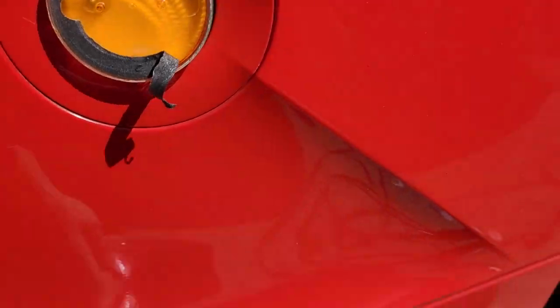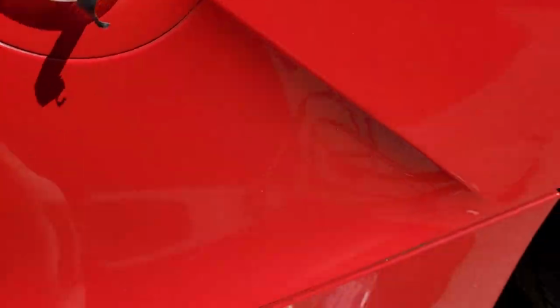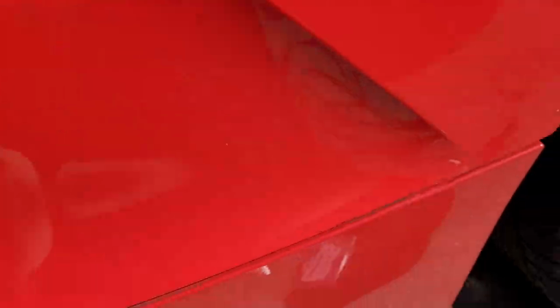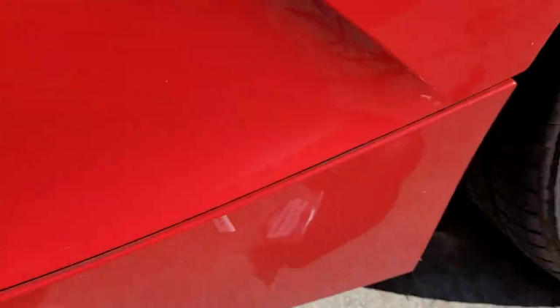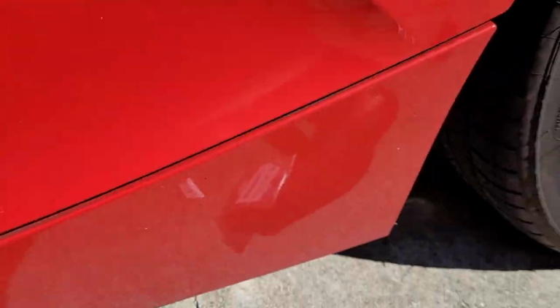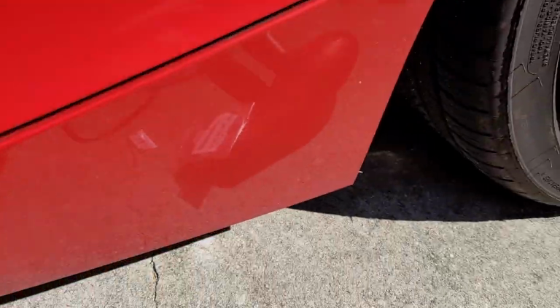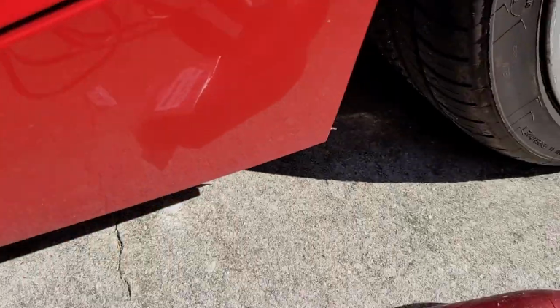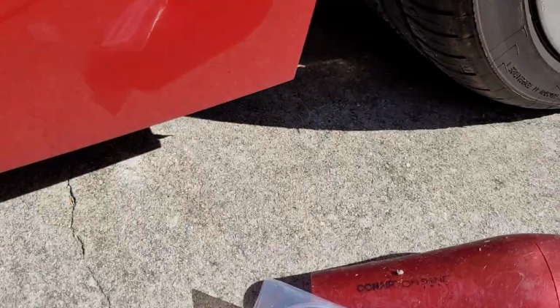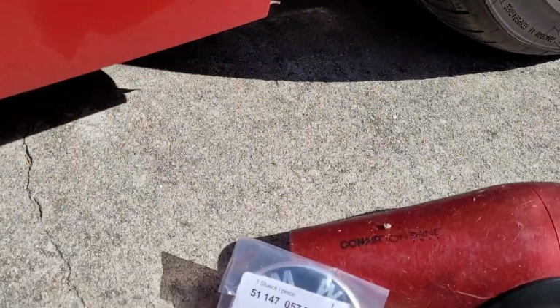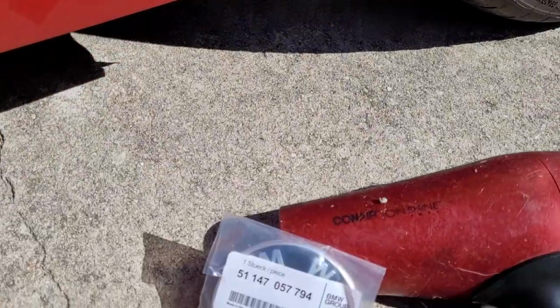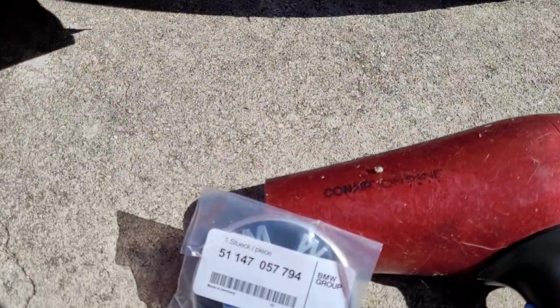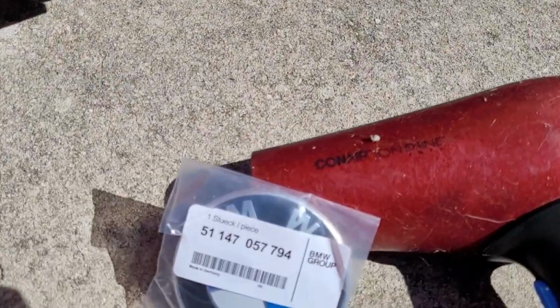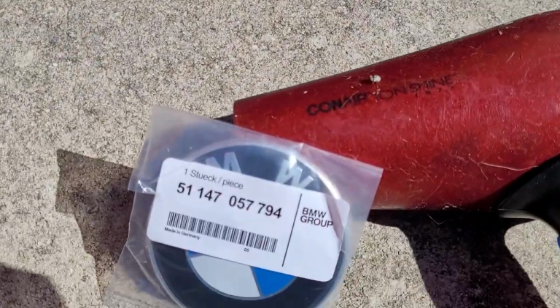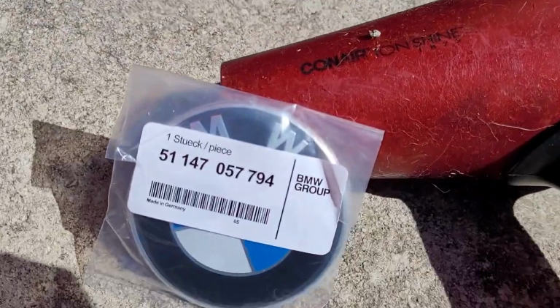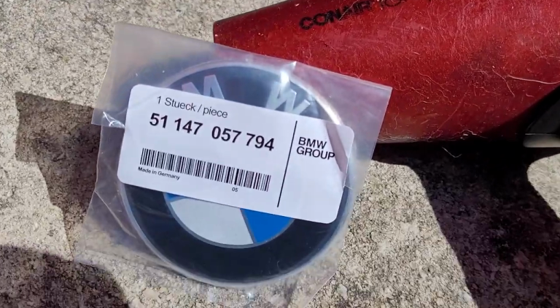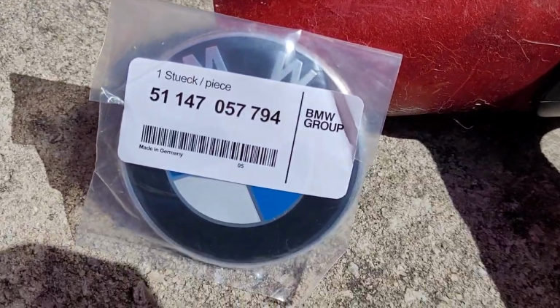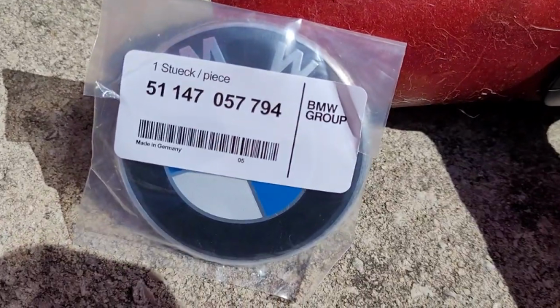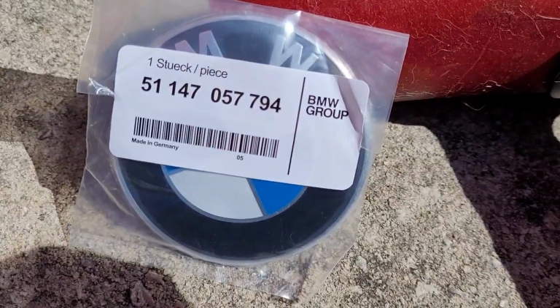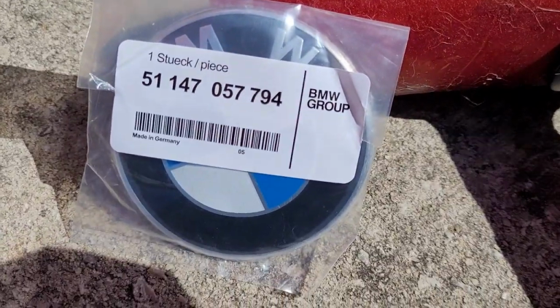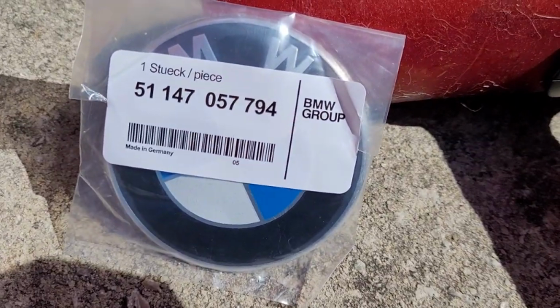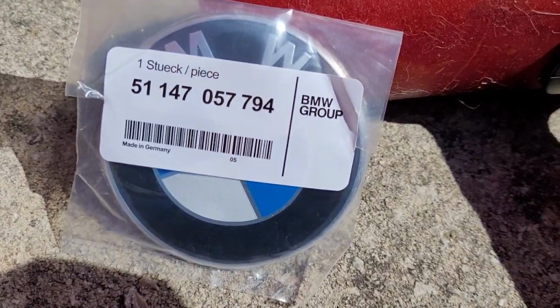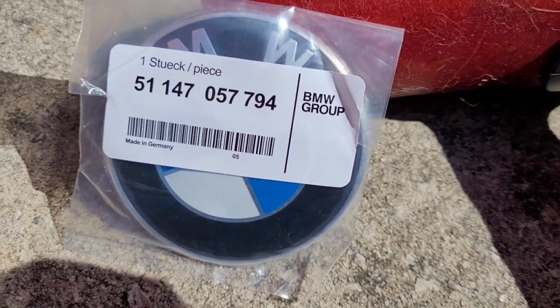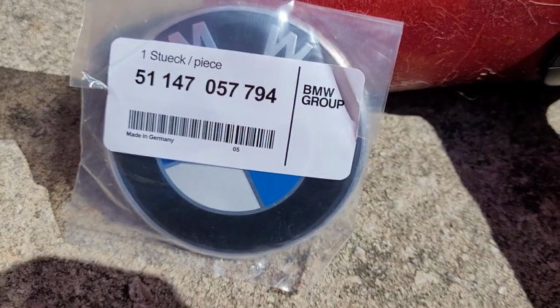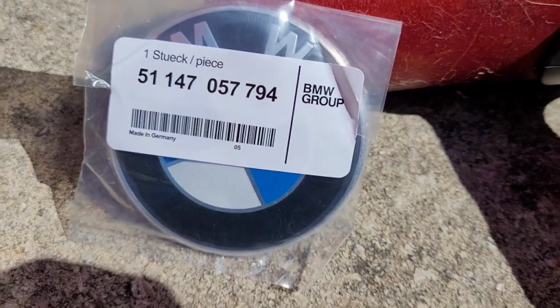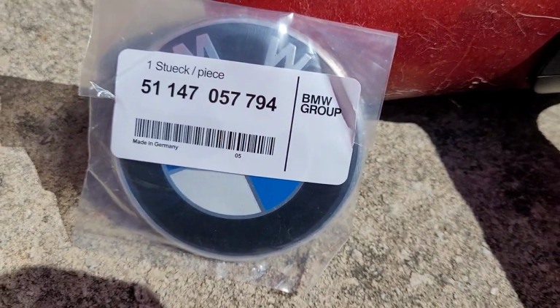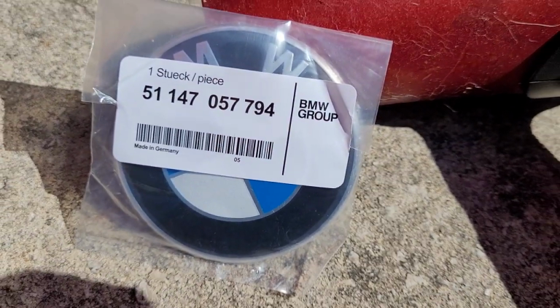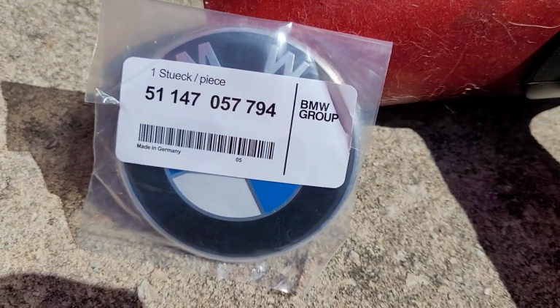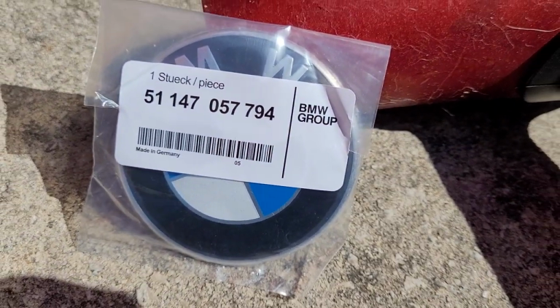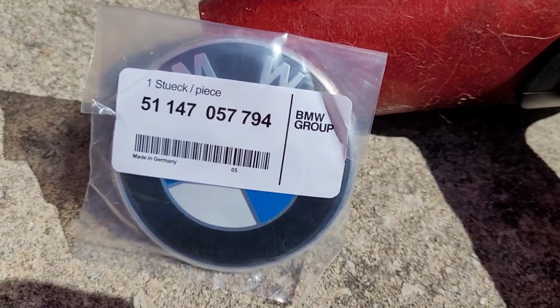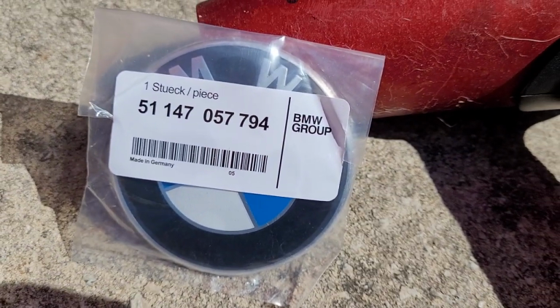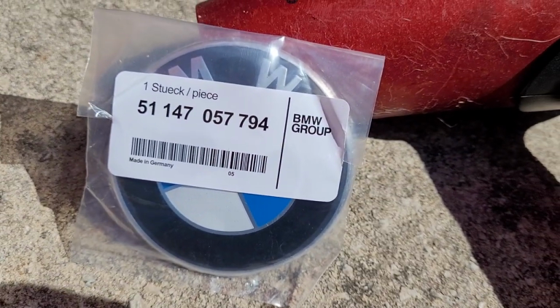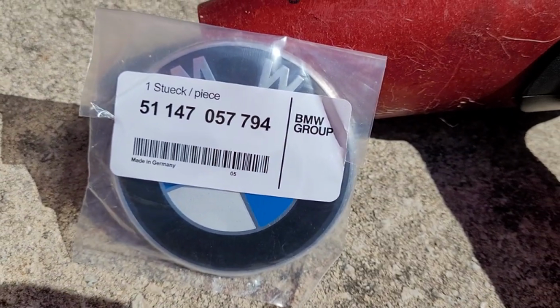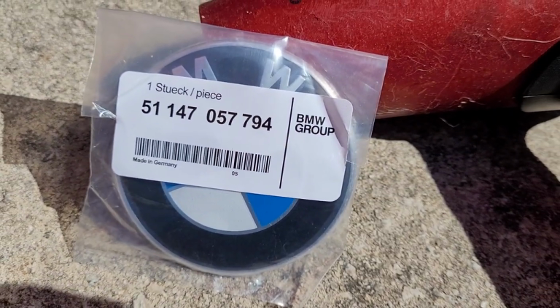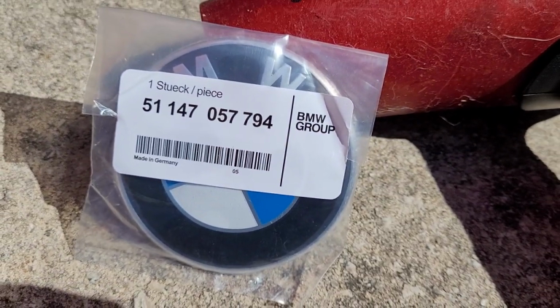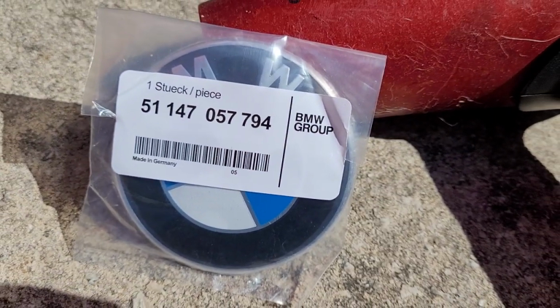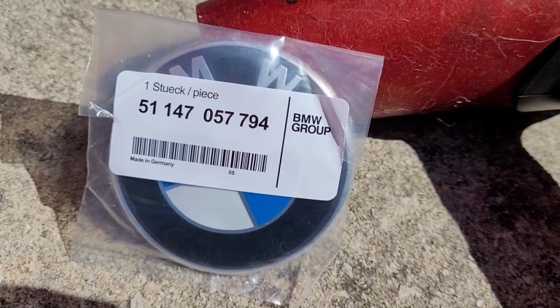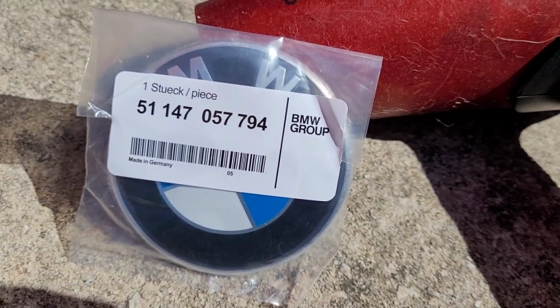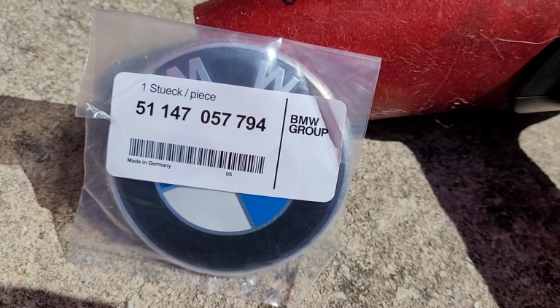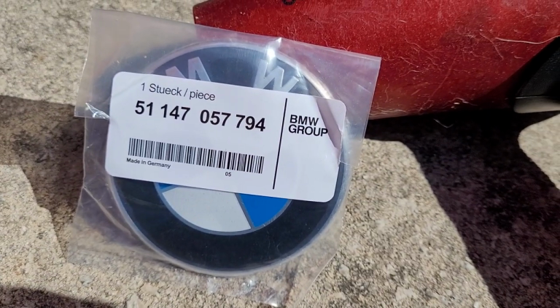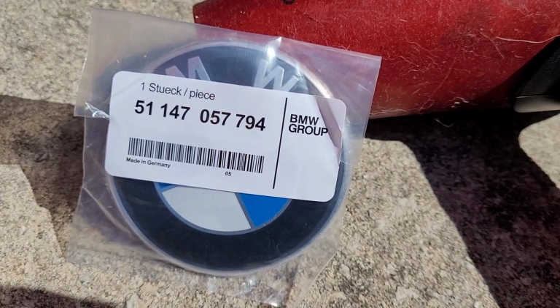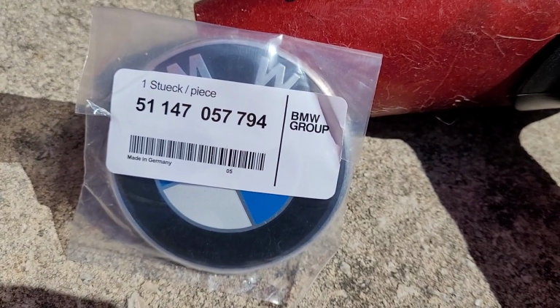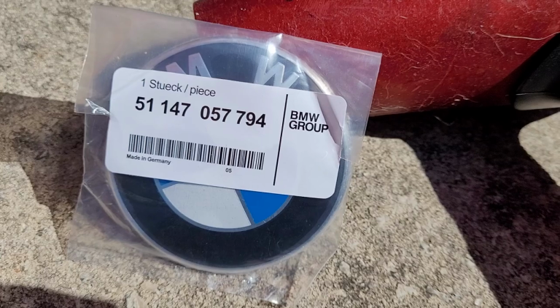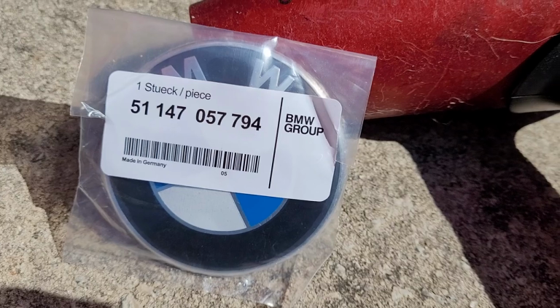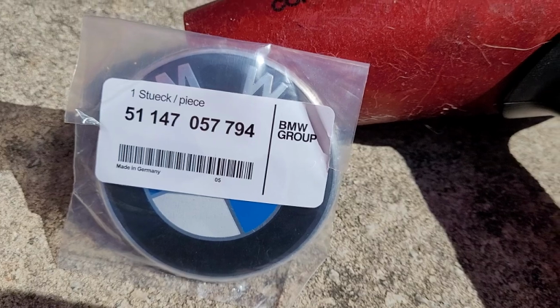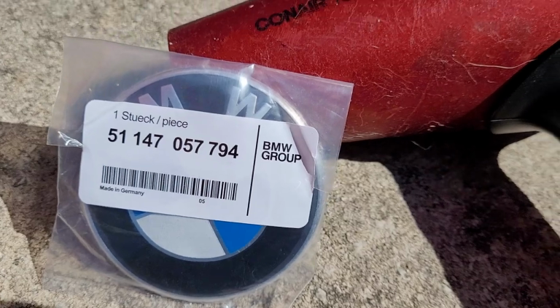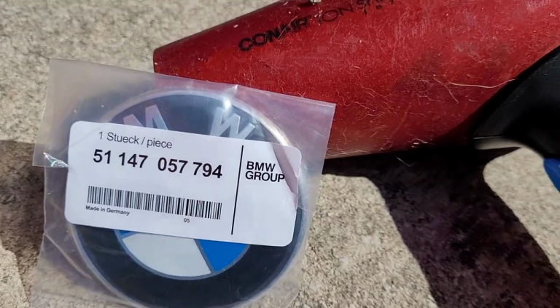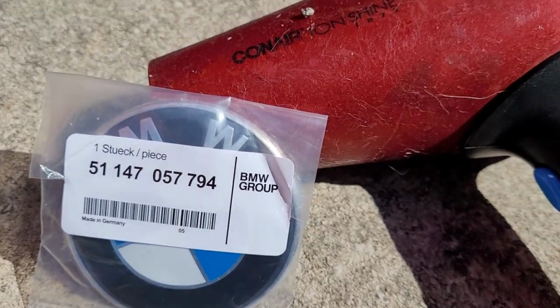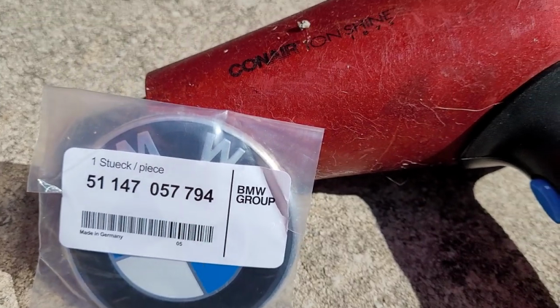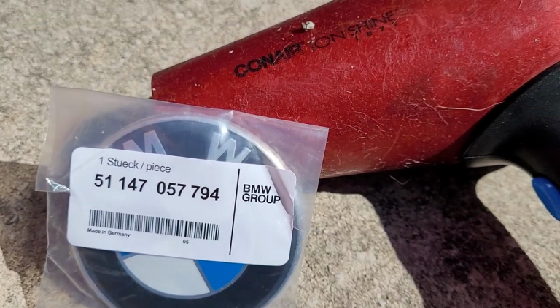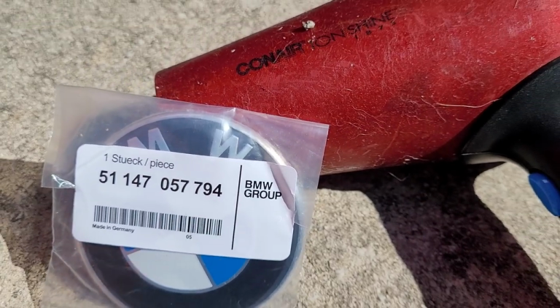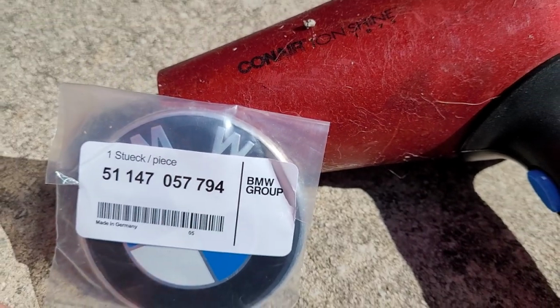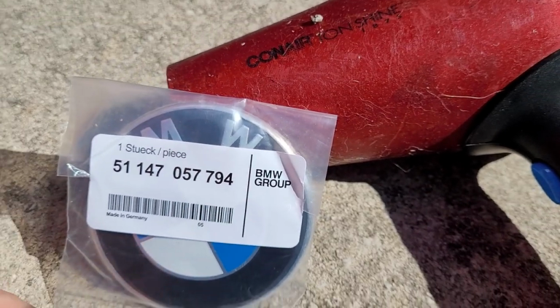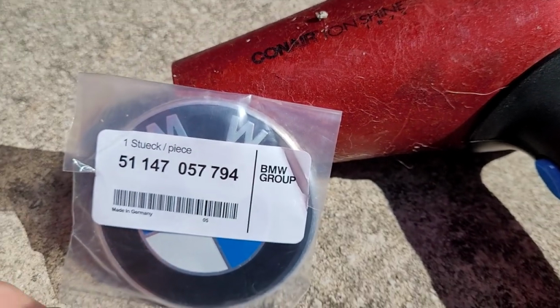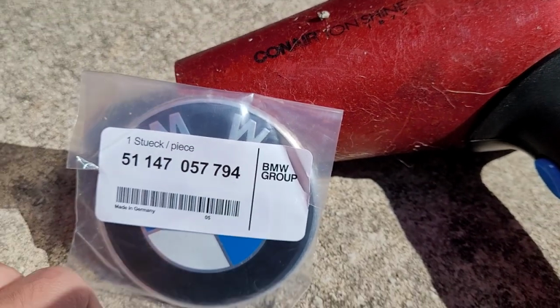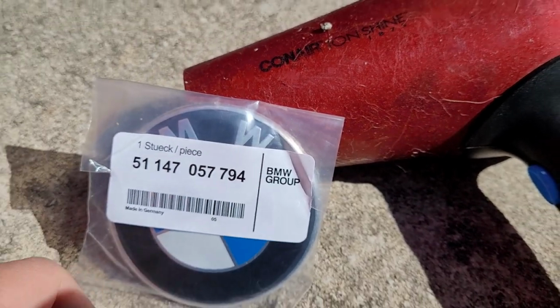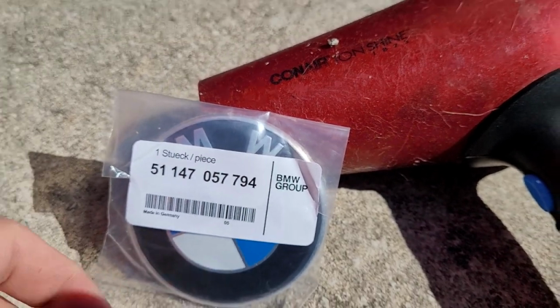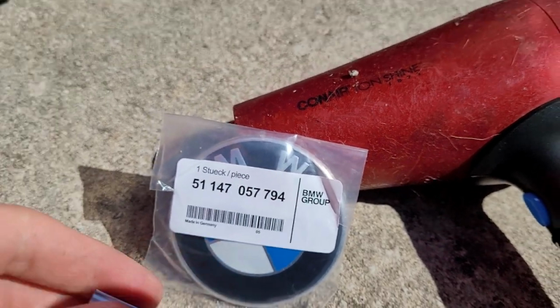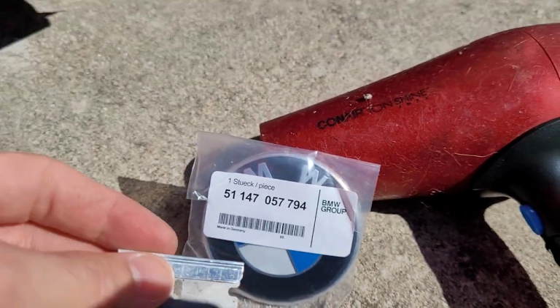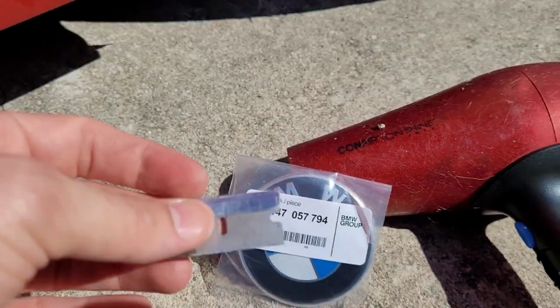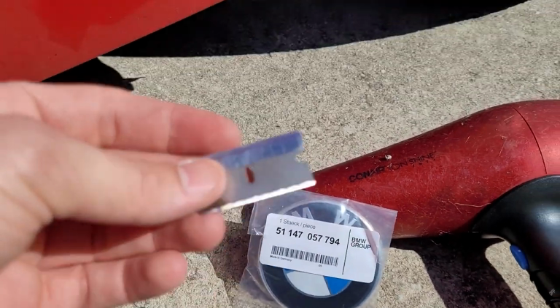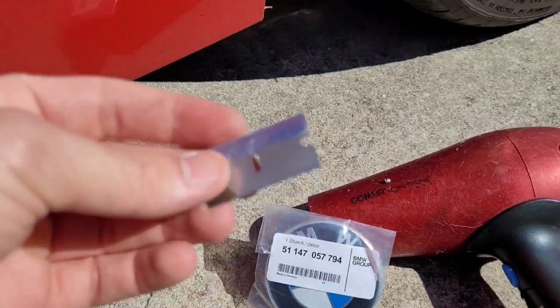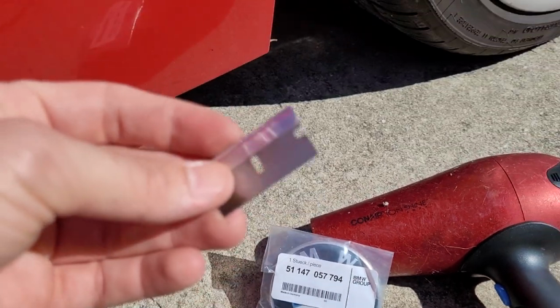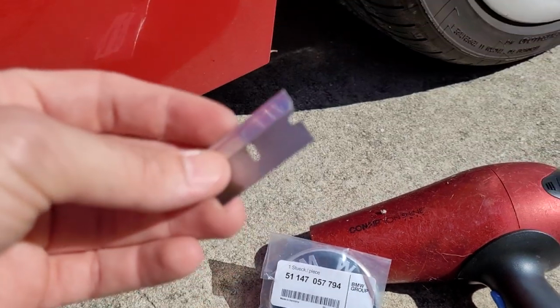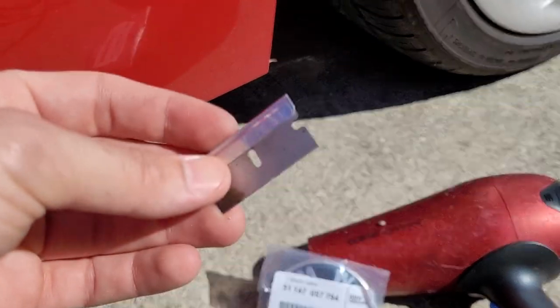Here's a new part with the part number. This is the OEM part number. What I did was I took a blade and...